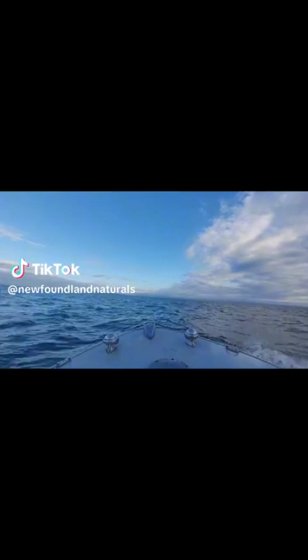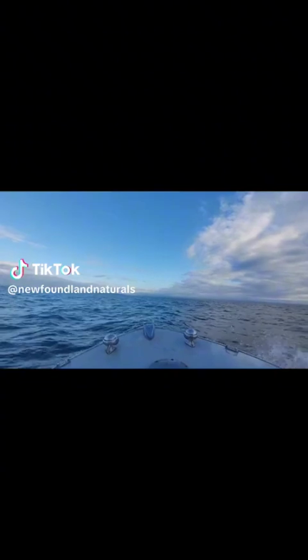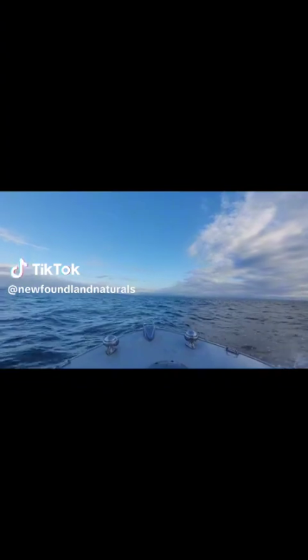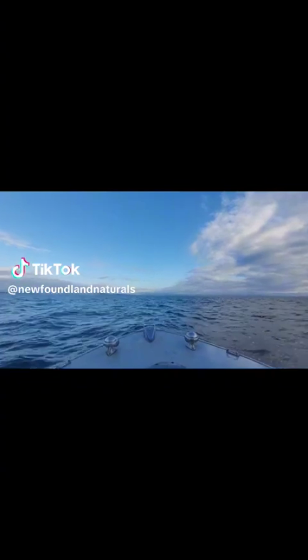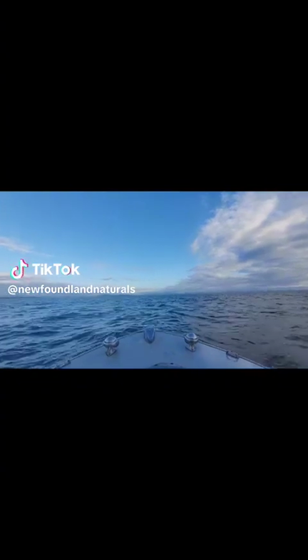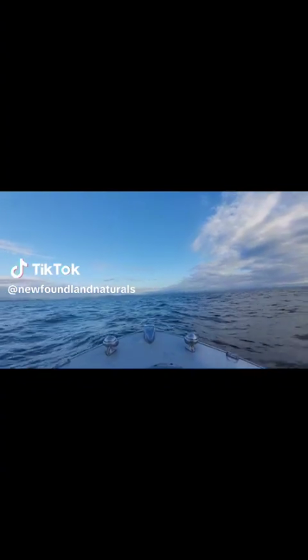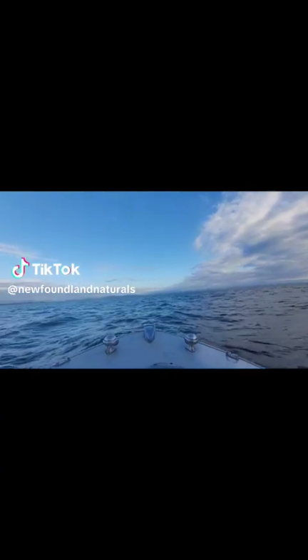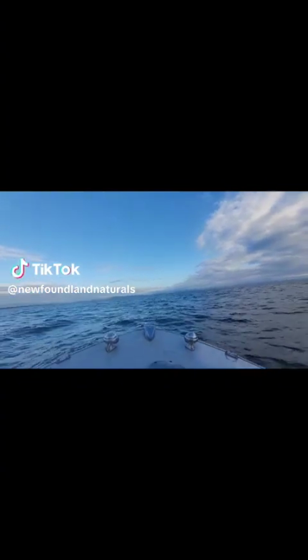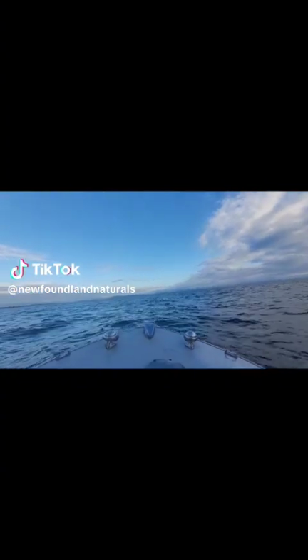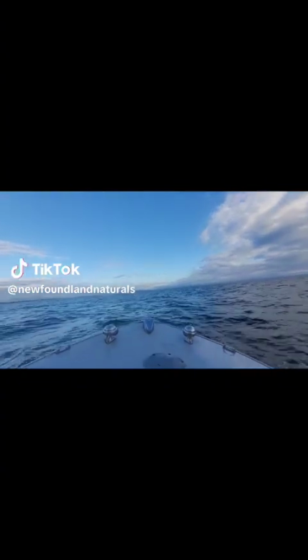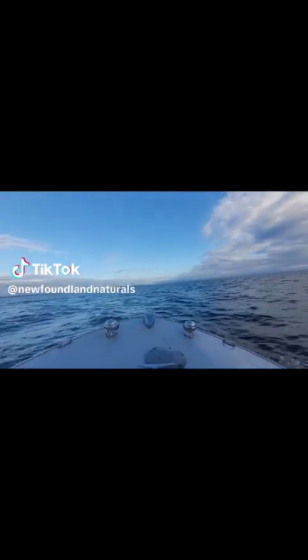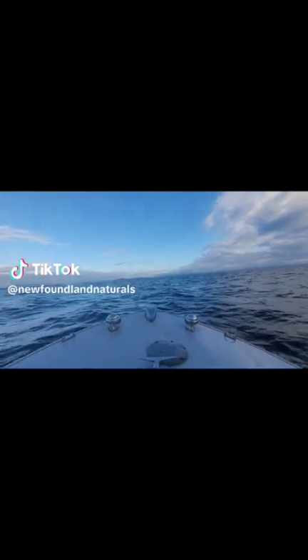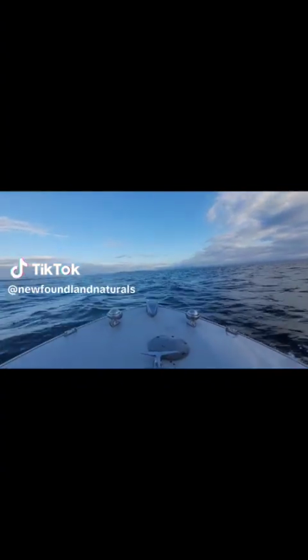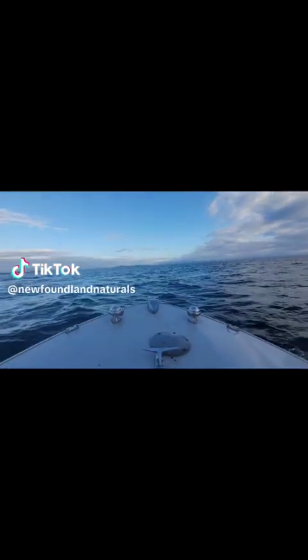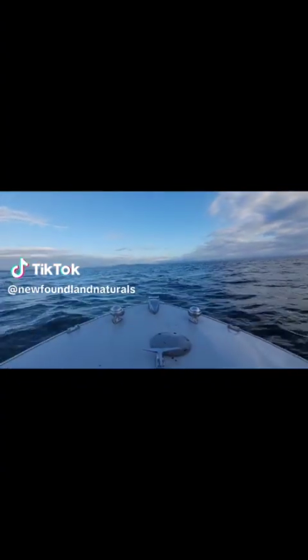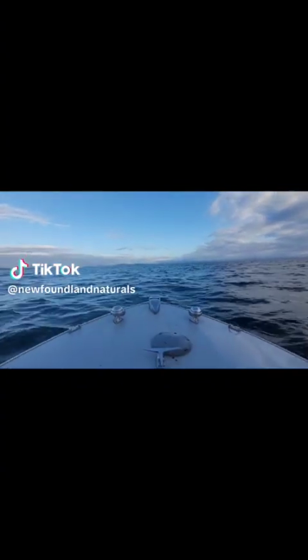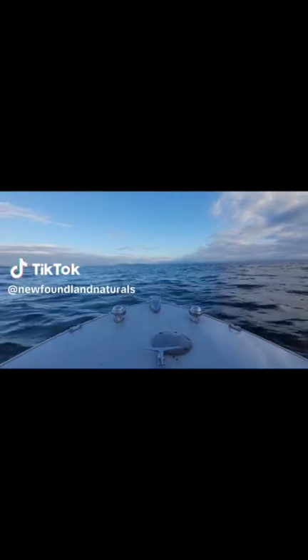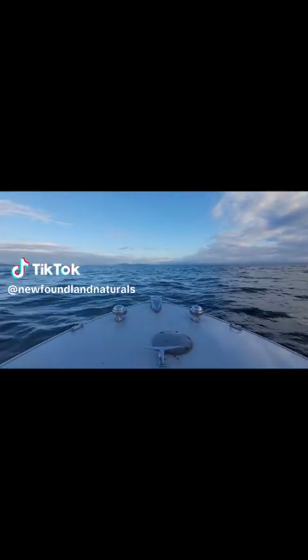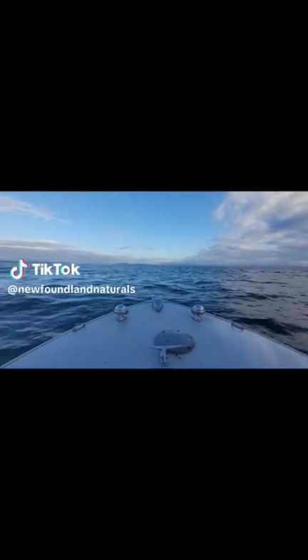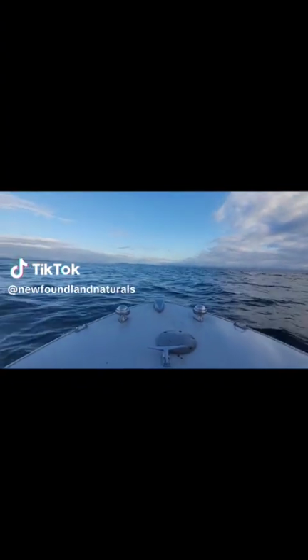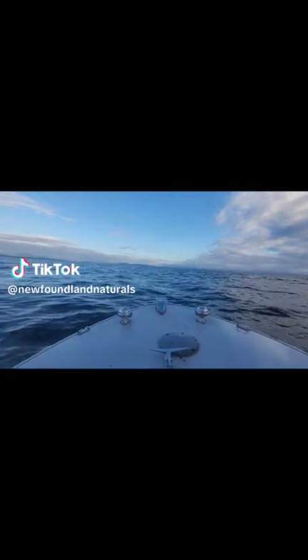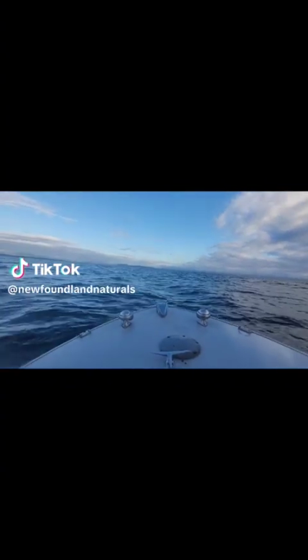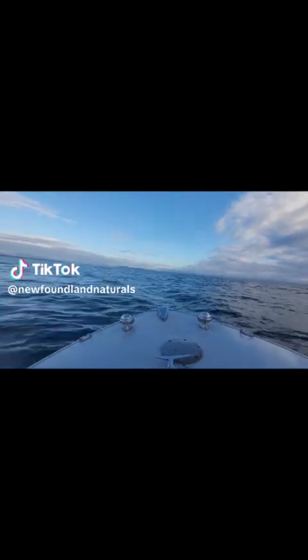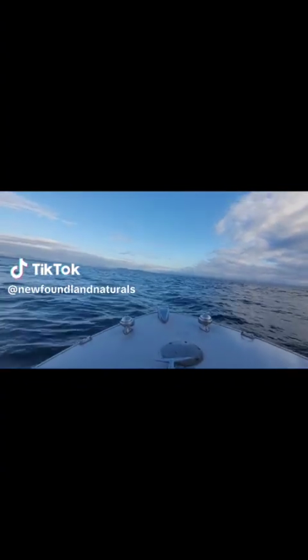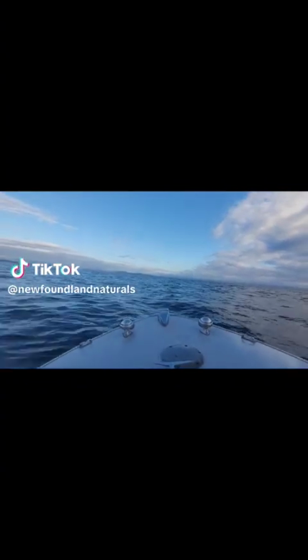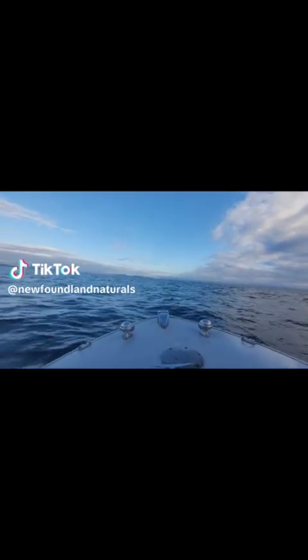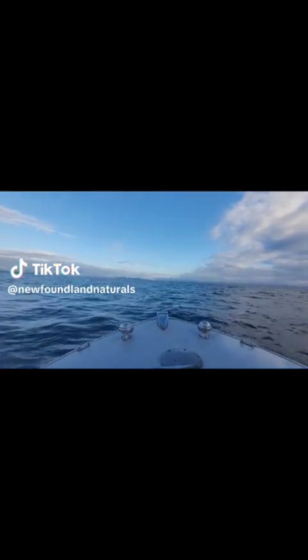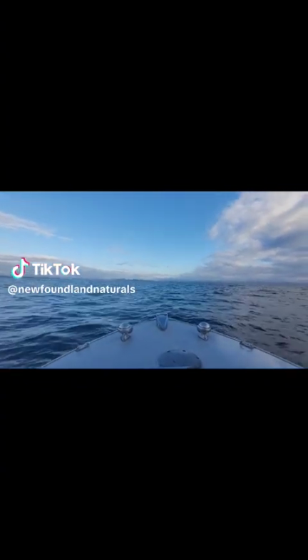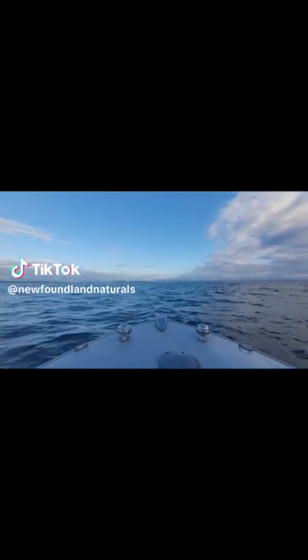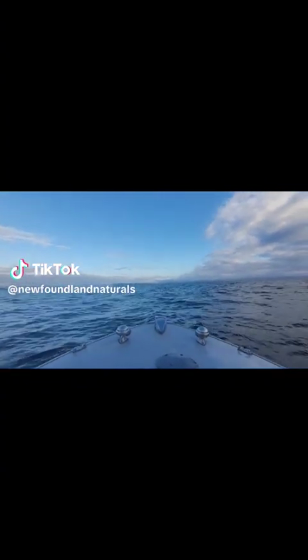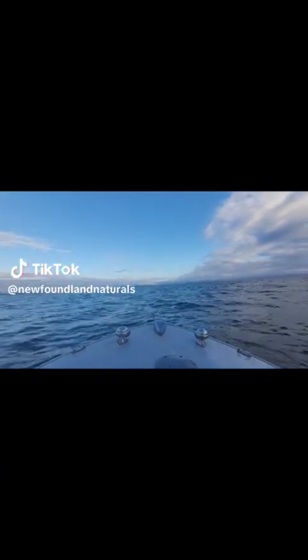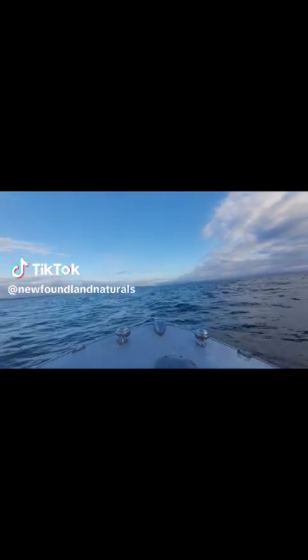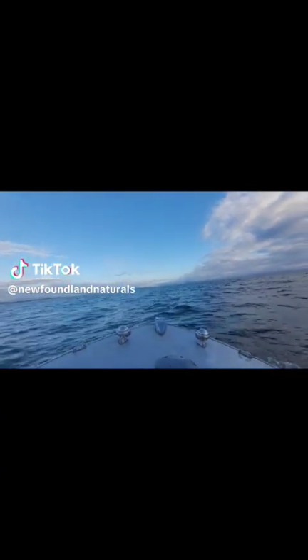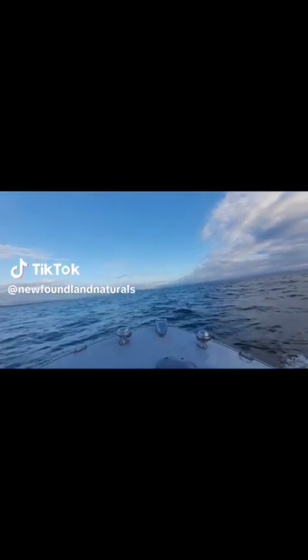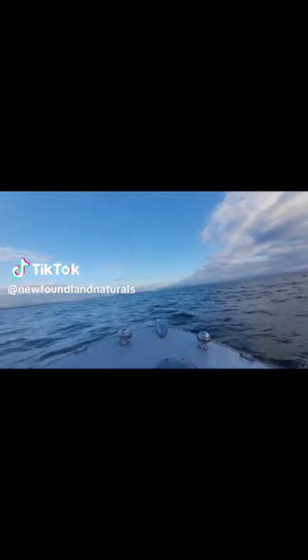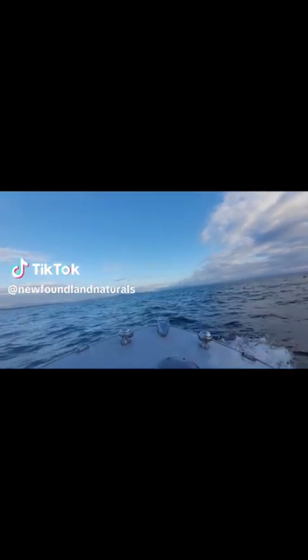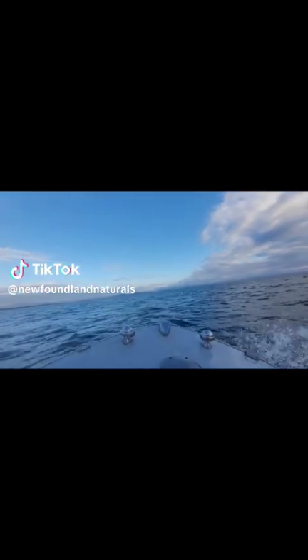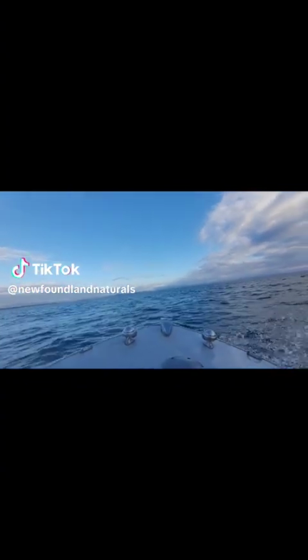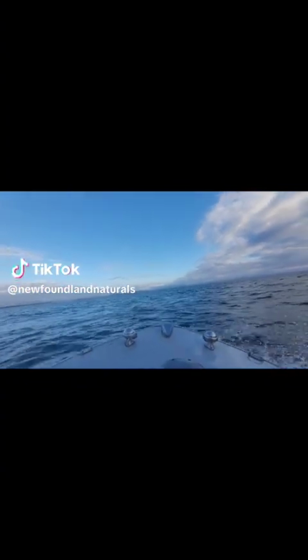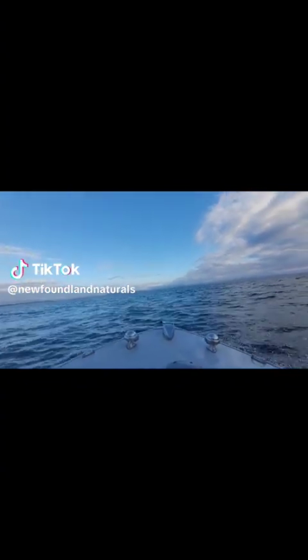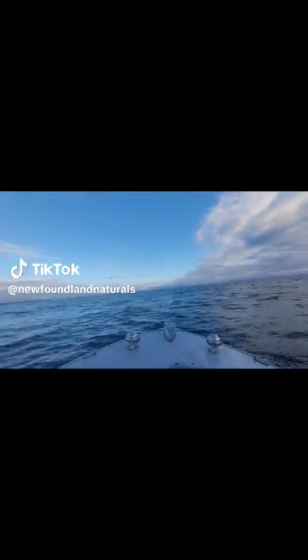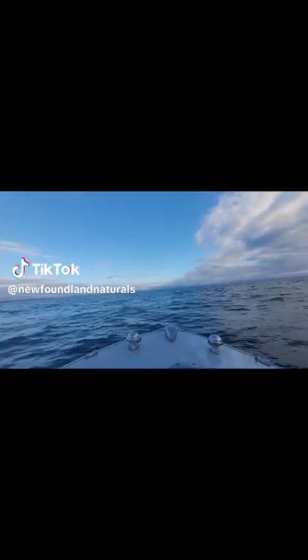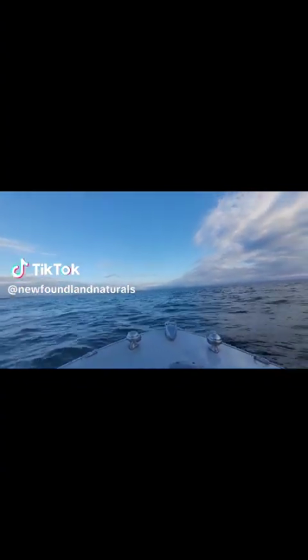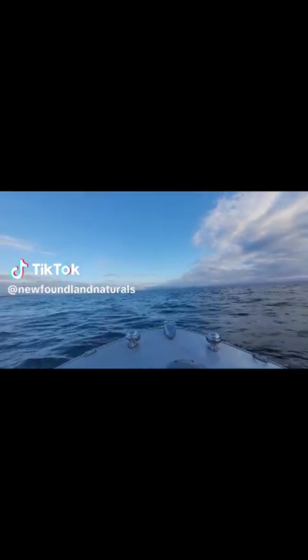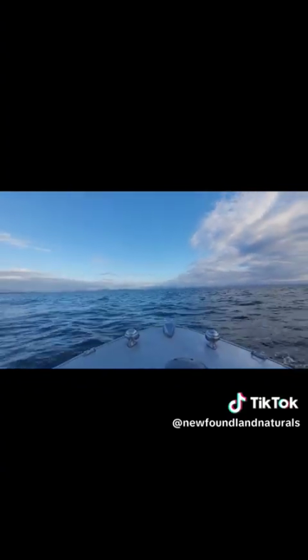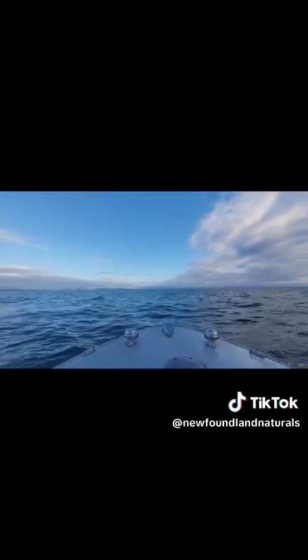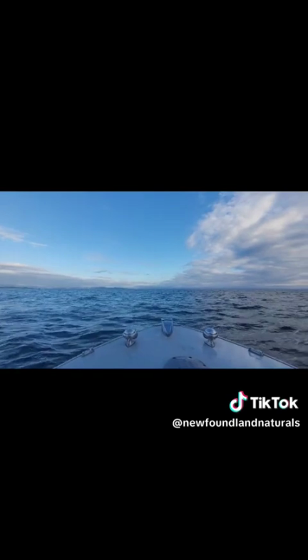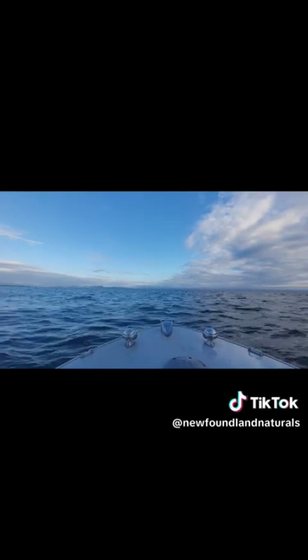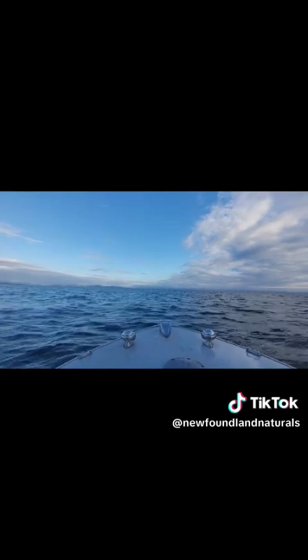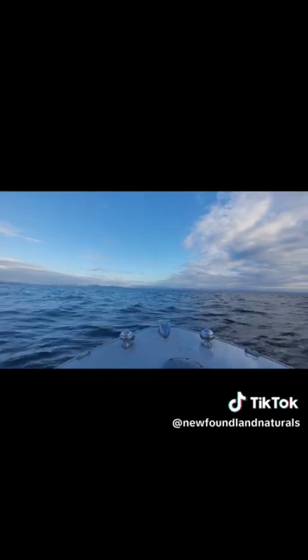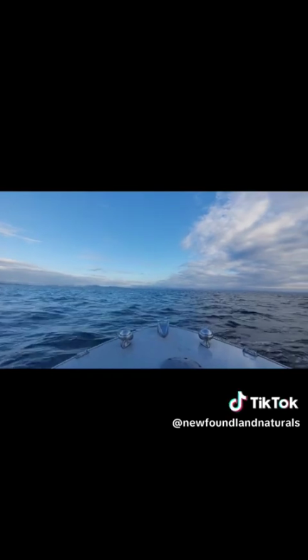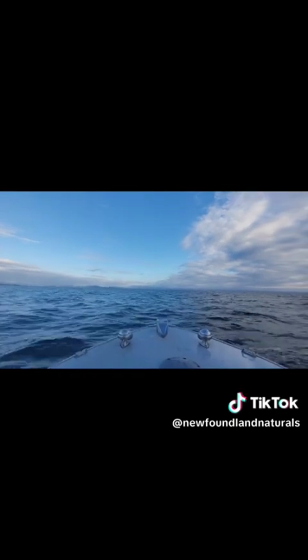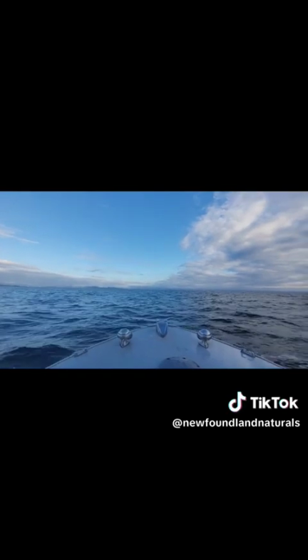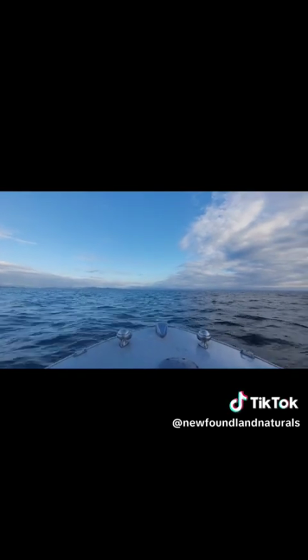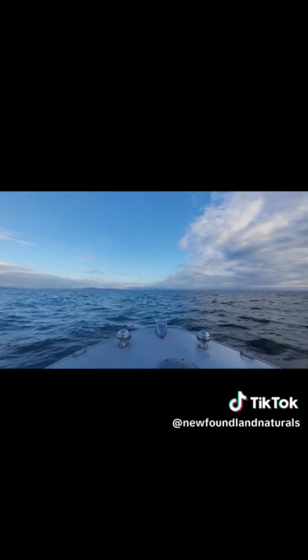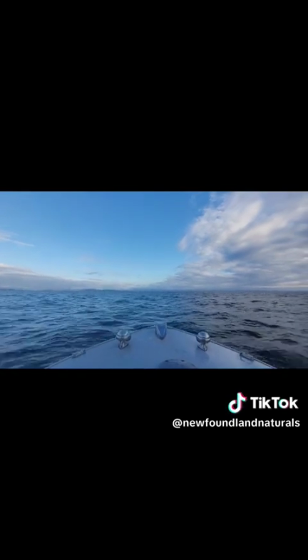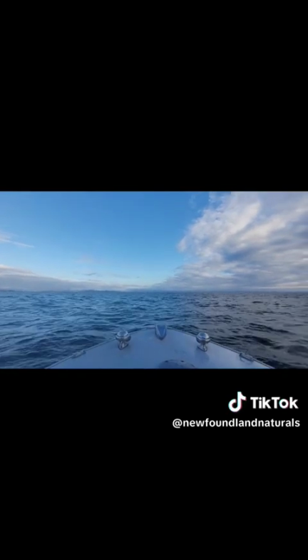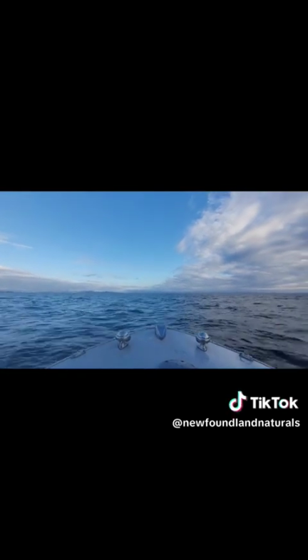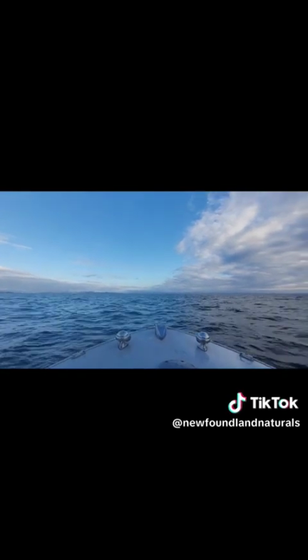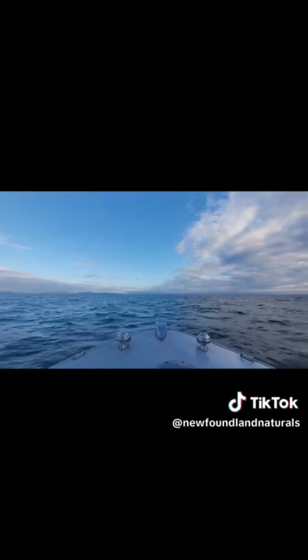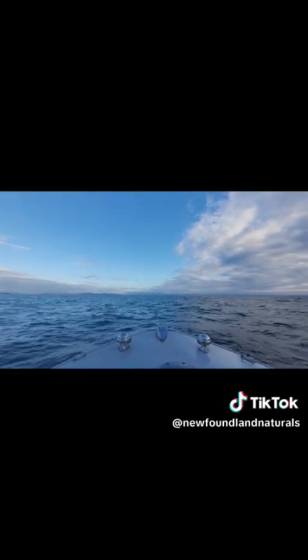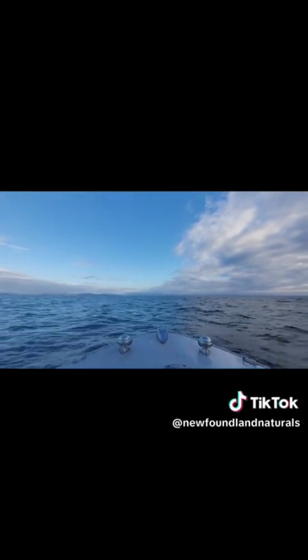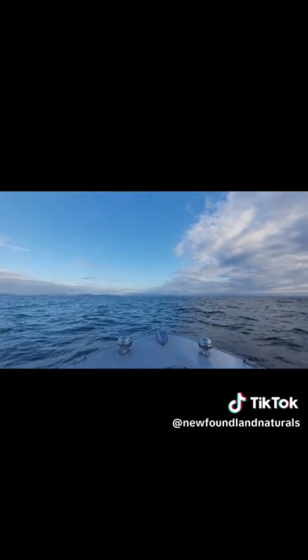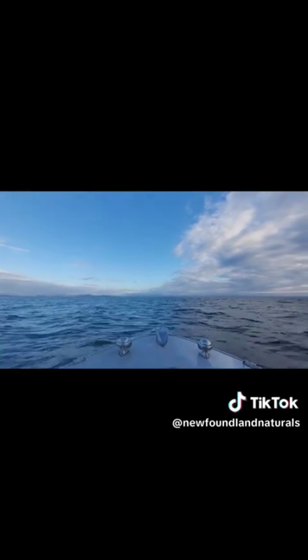Isn't that cool? Very cool. You gotta kinda get in between the swells there, right?